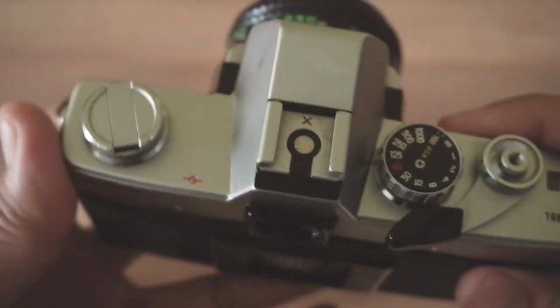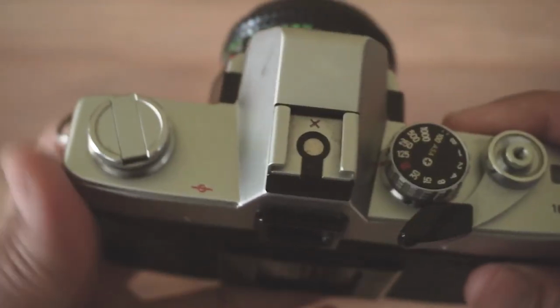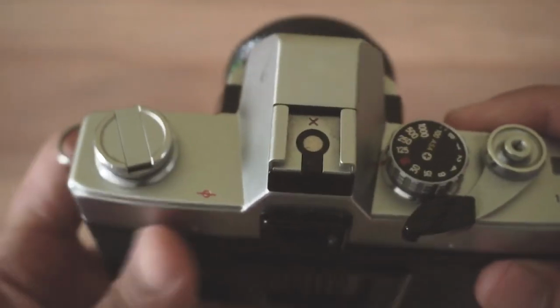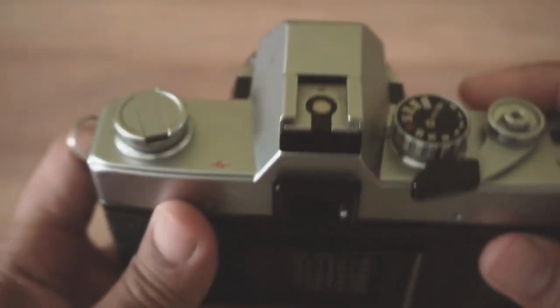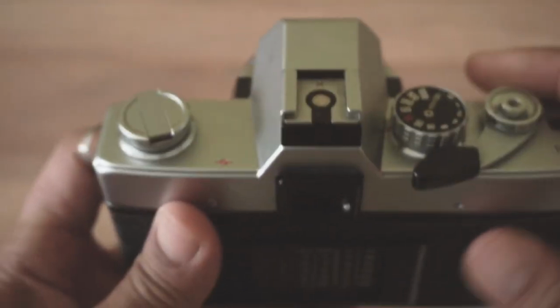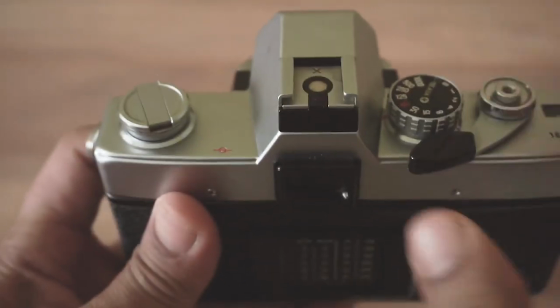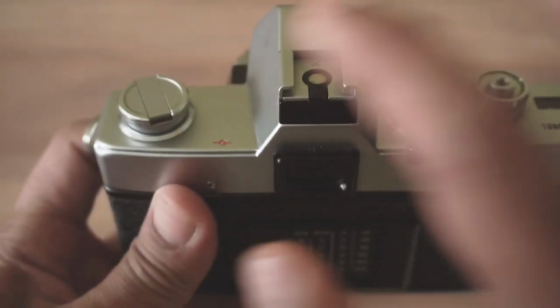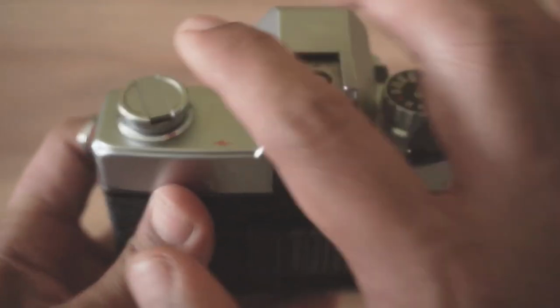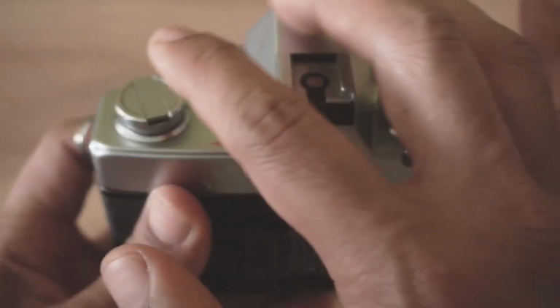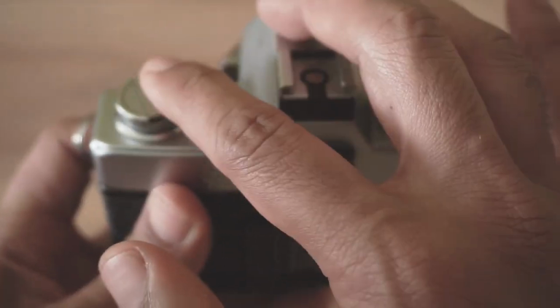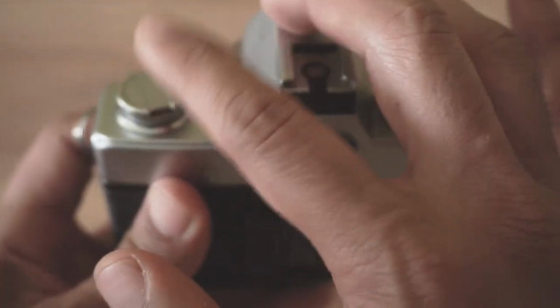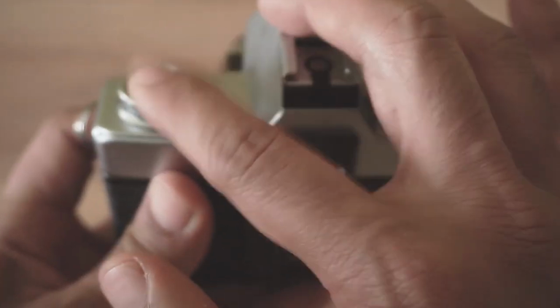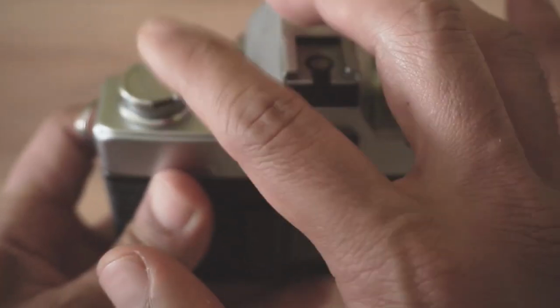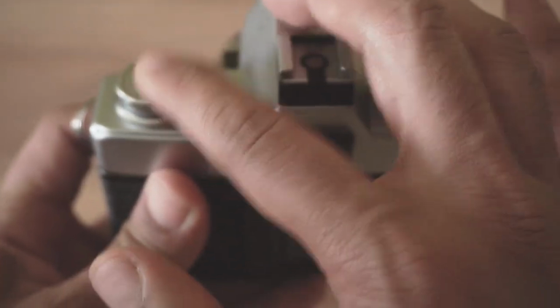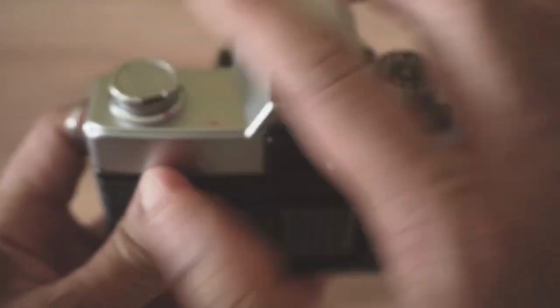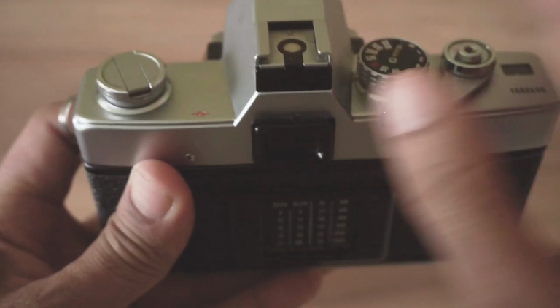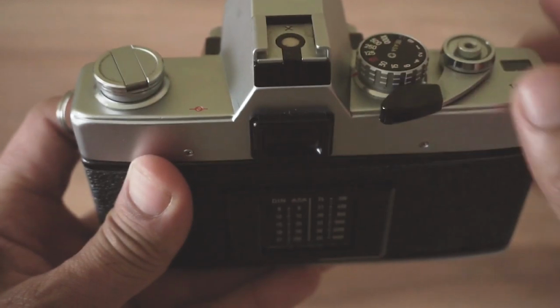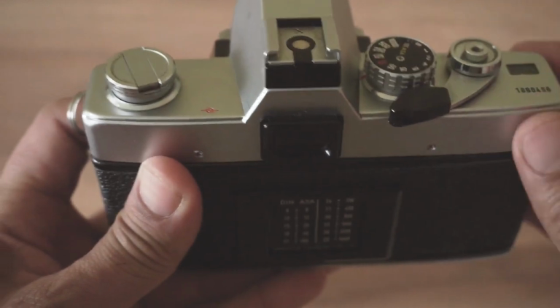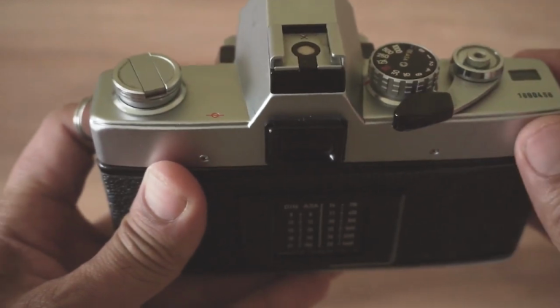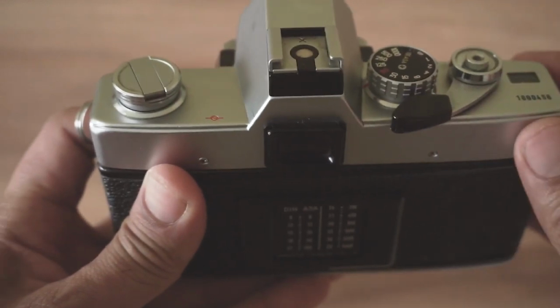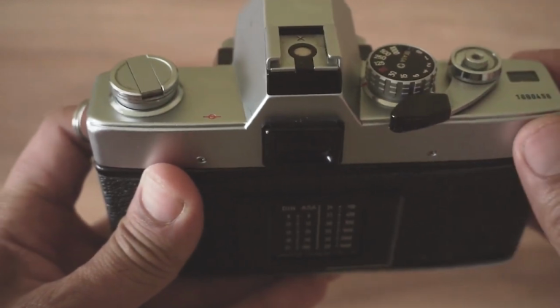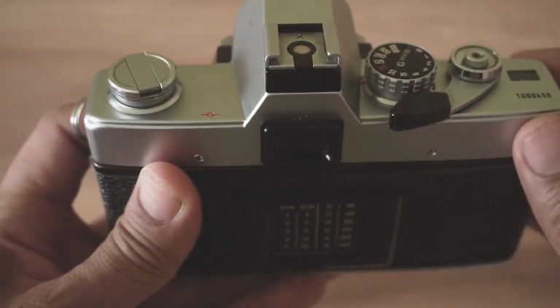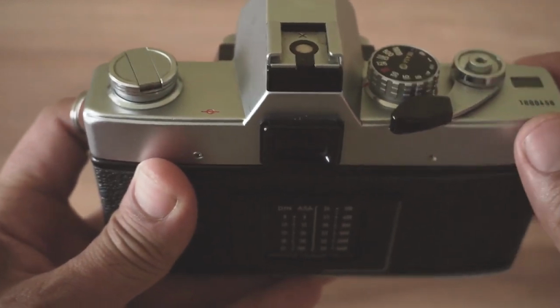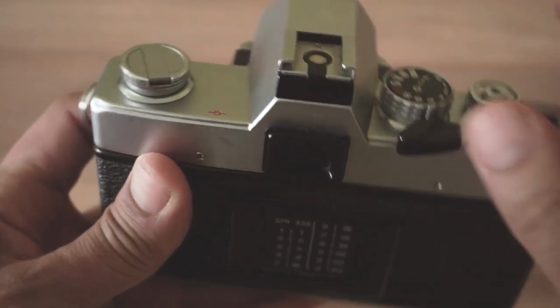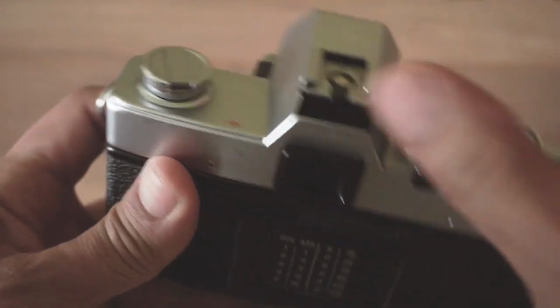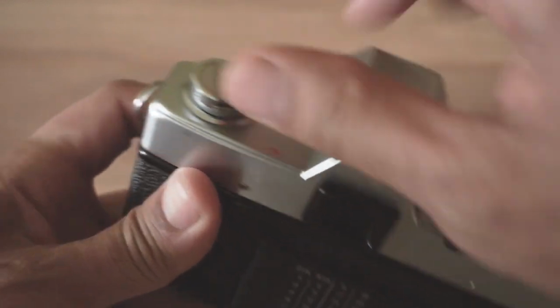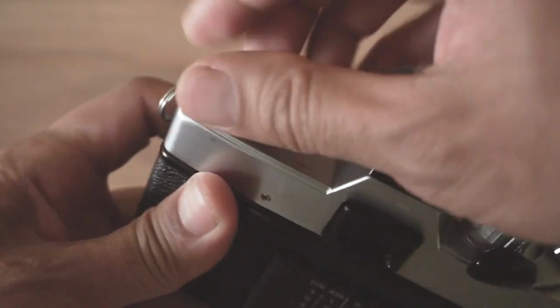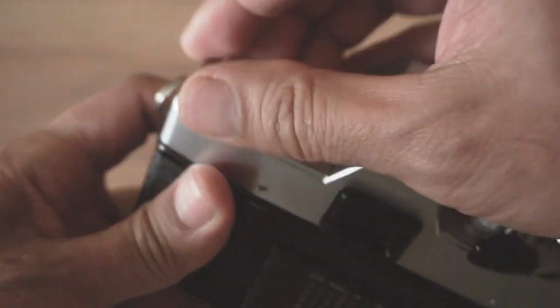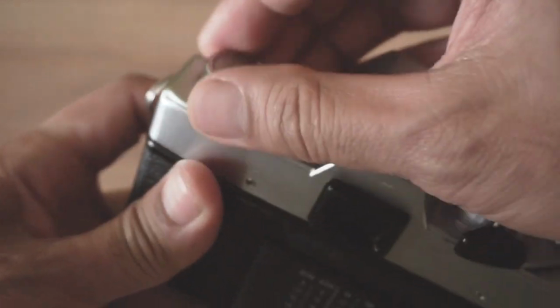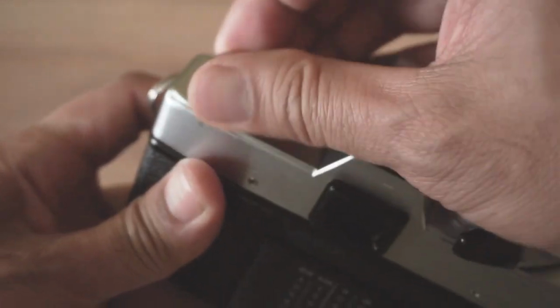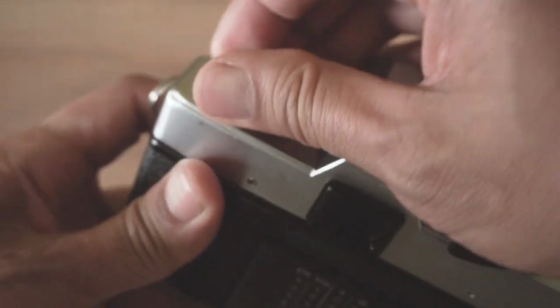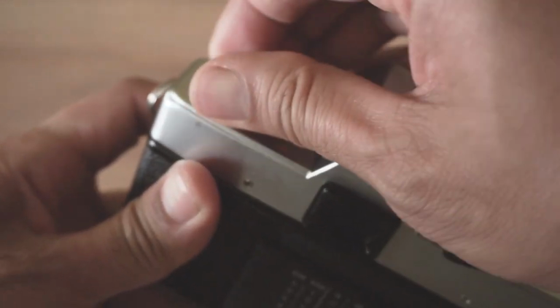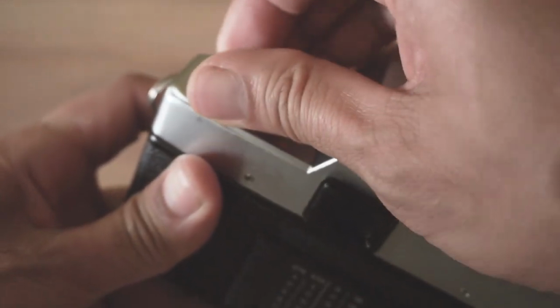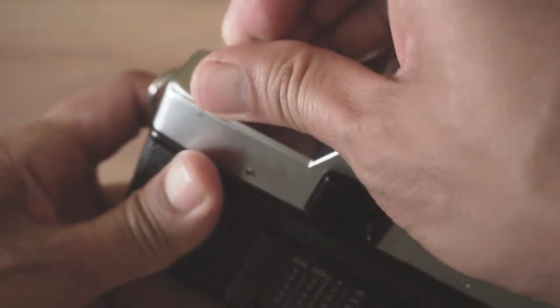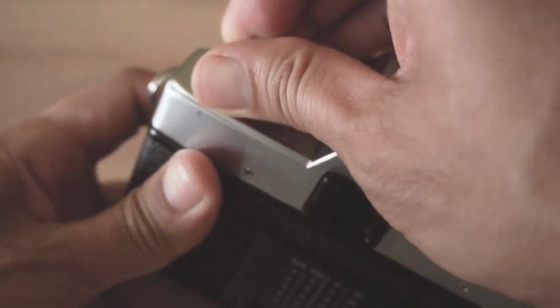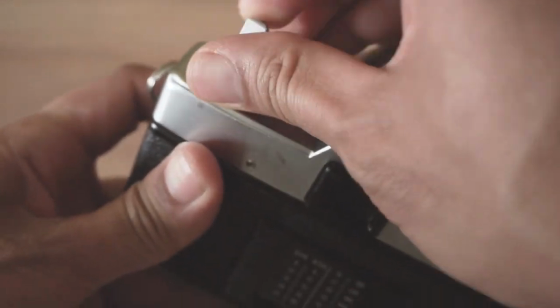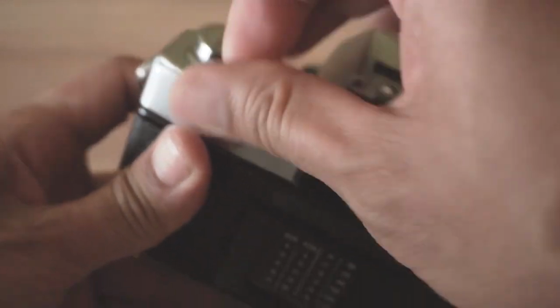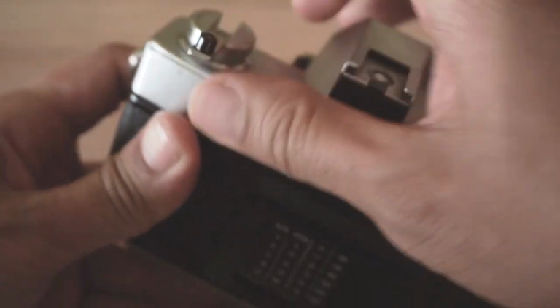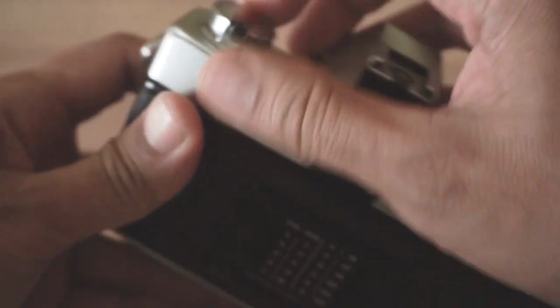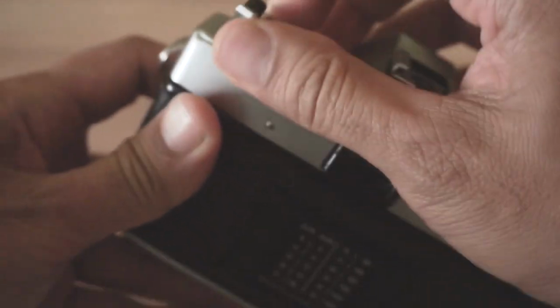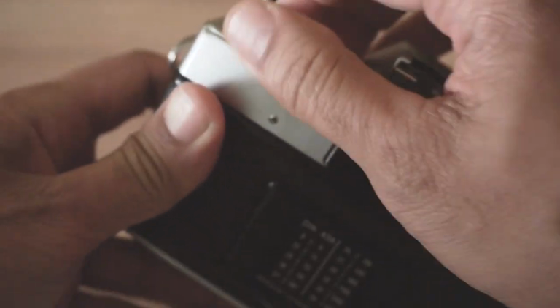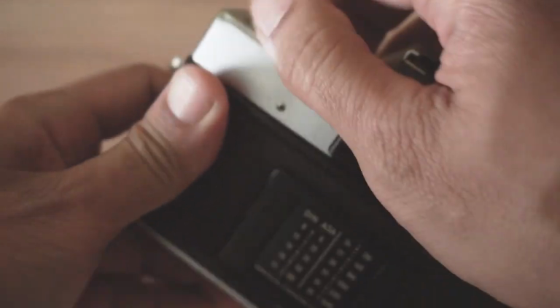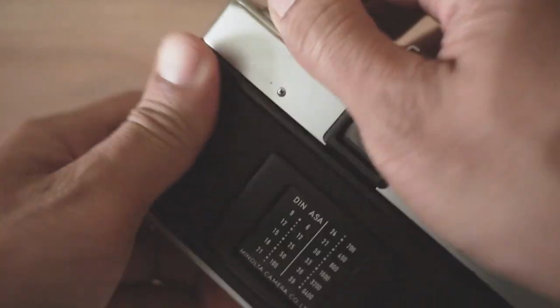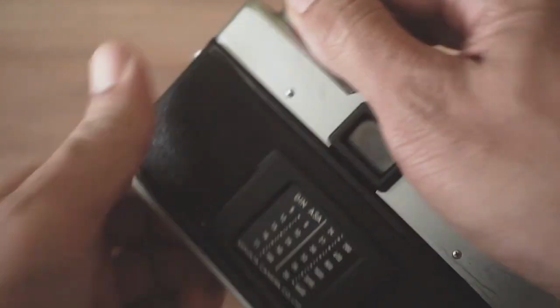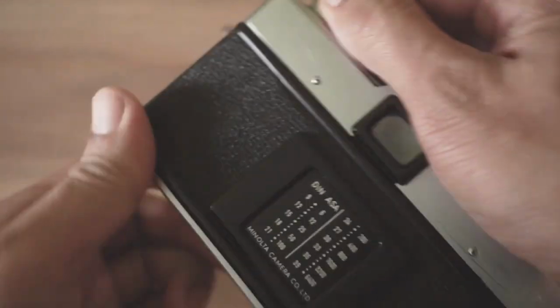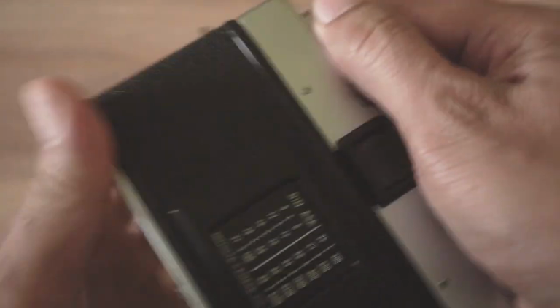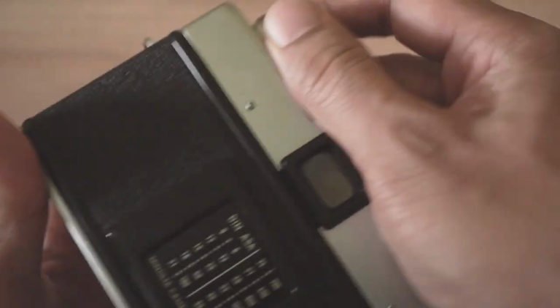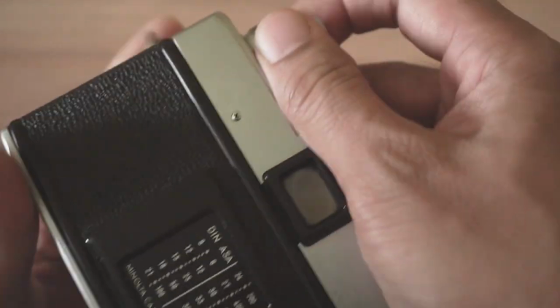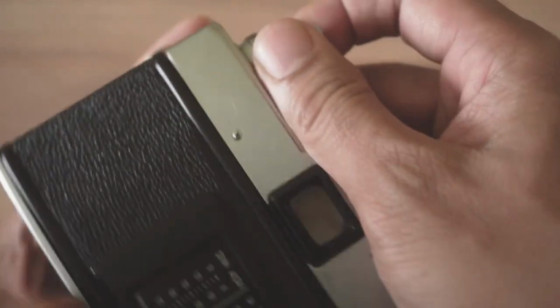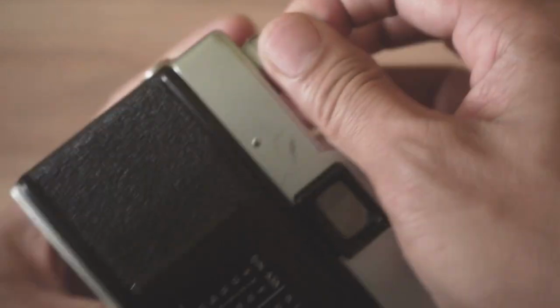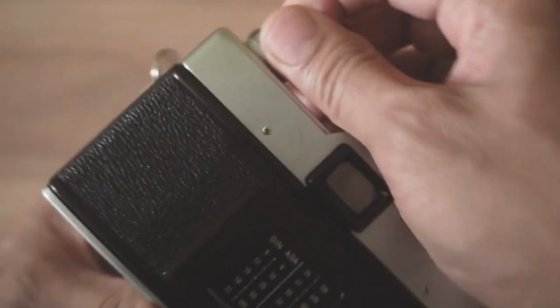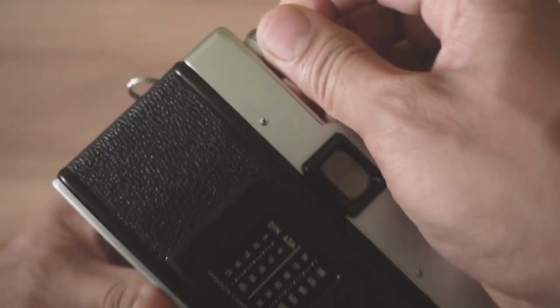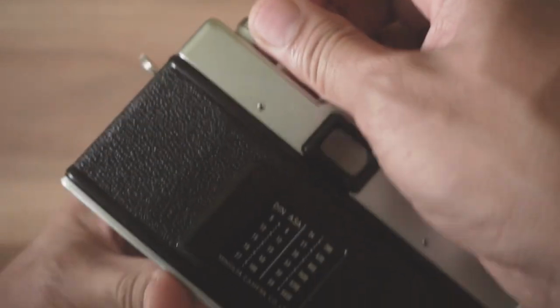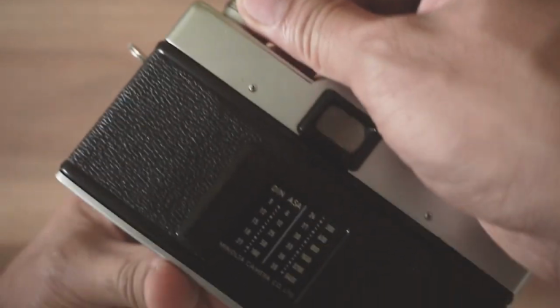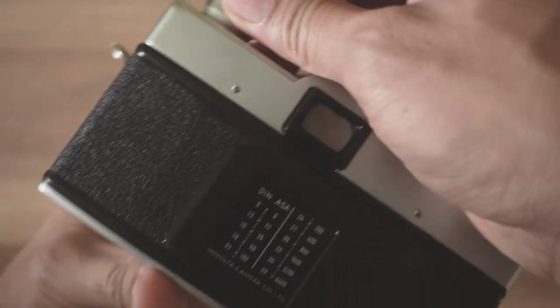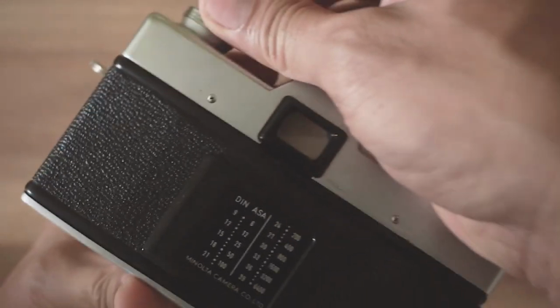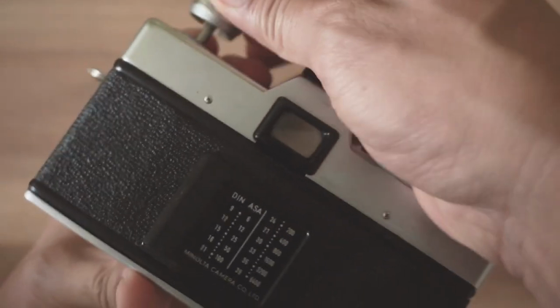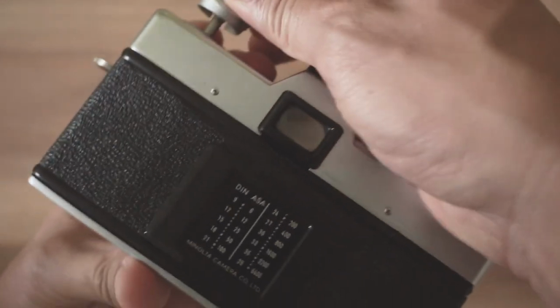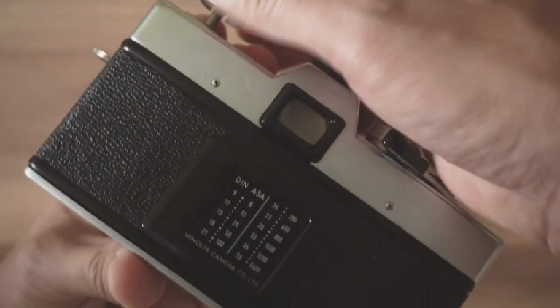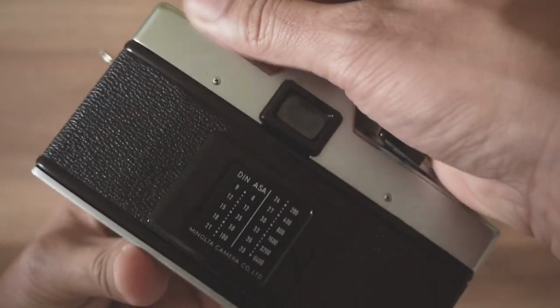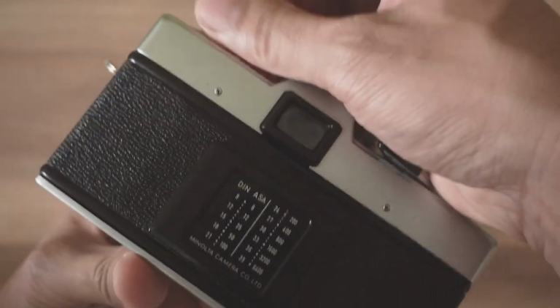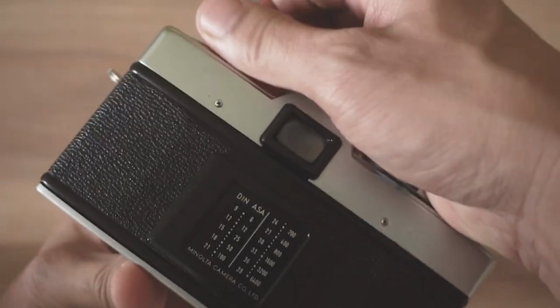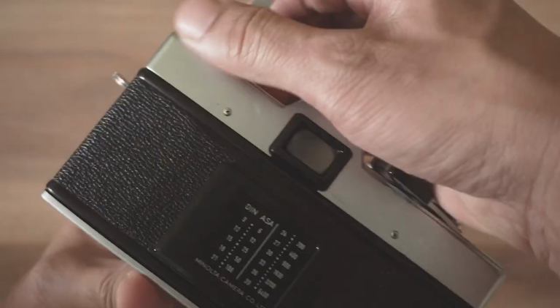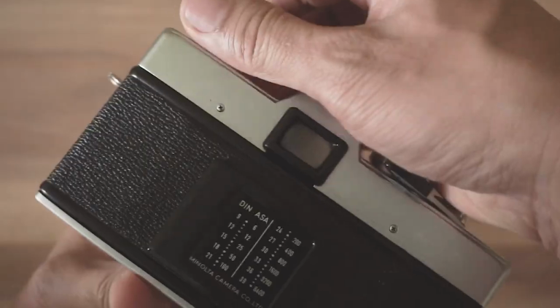Generally, most vintage film cameras have a rewind lever where you can lift this up like so and pull it to access the back of the camera.